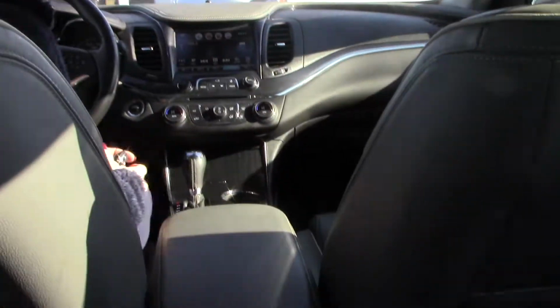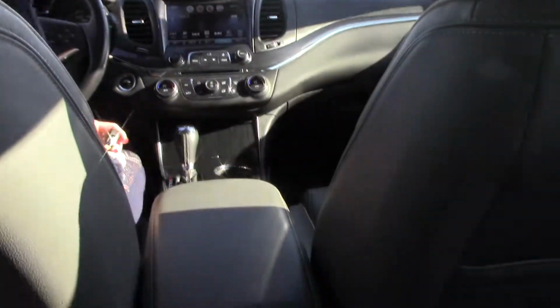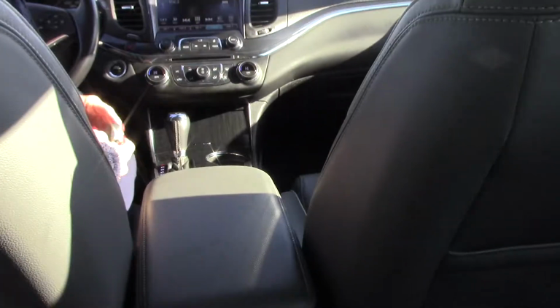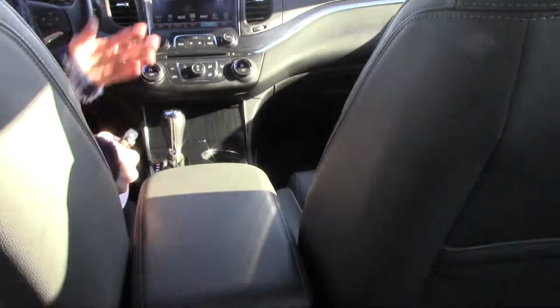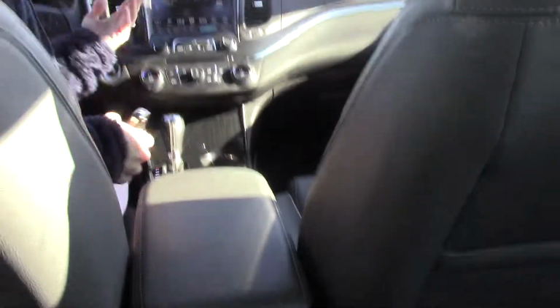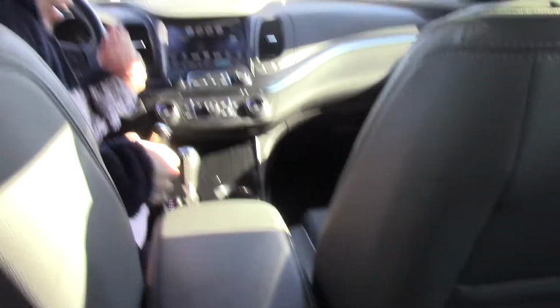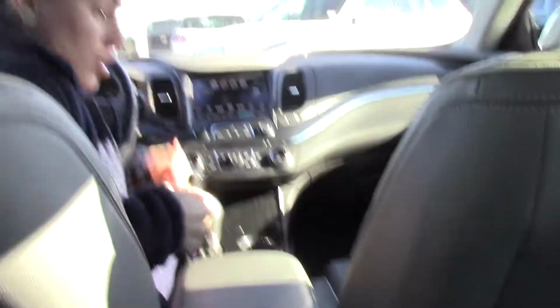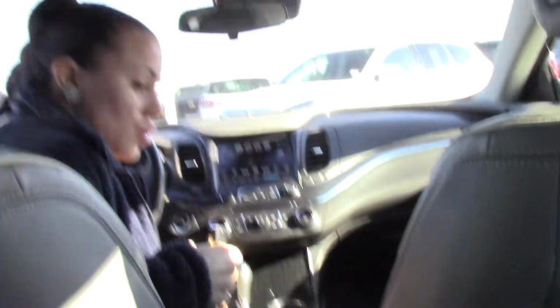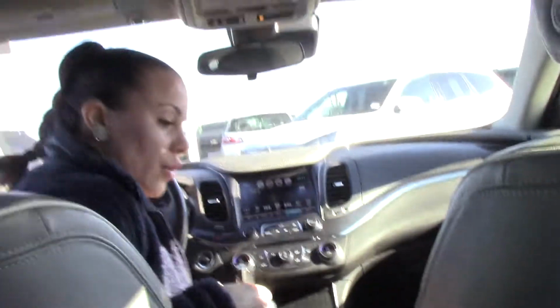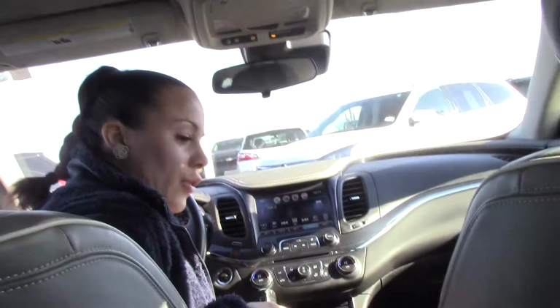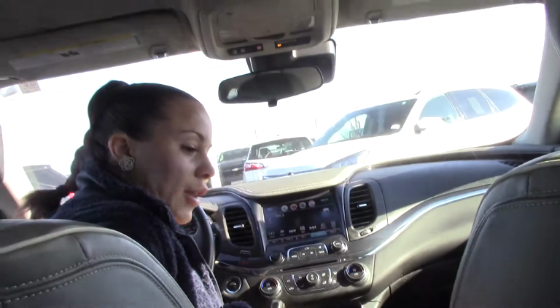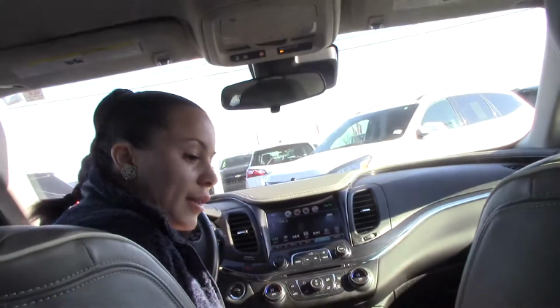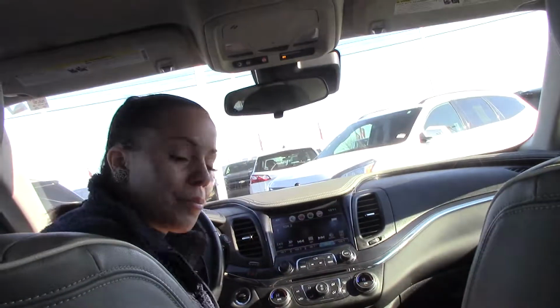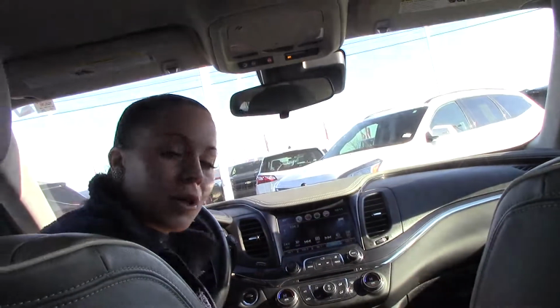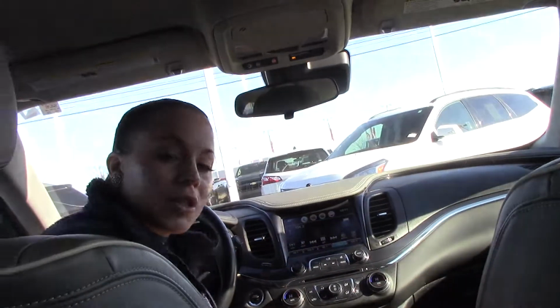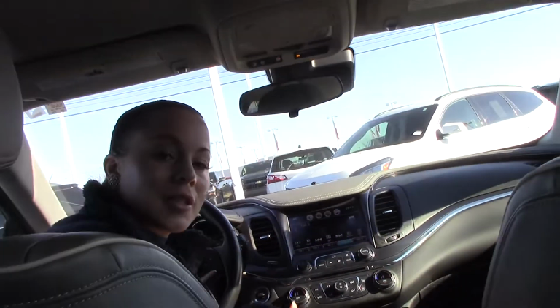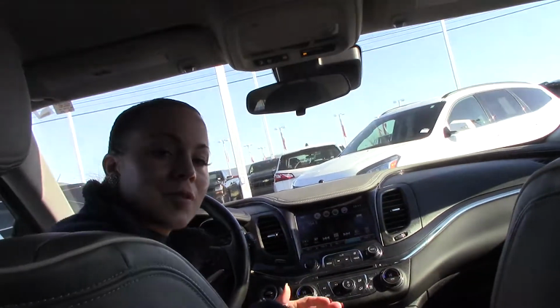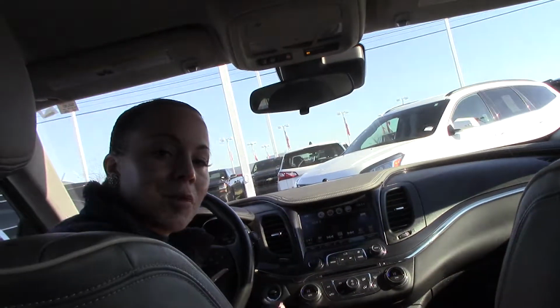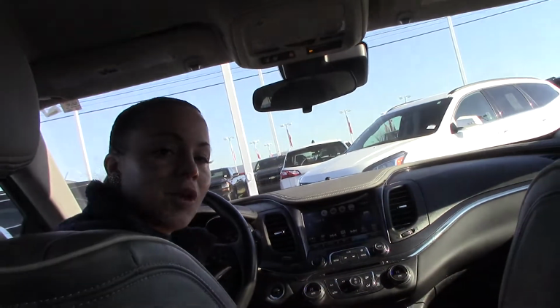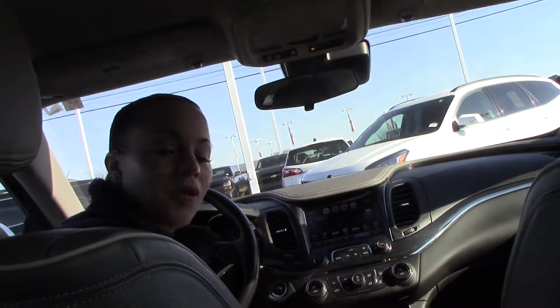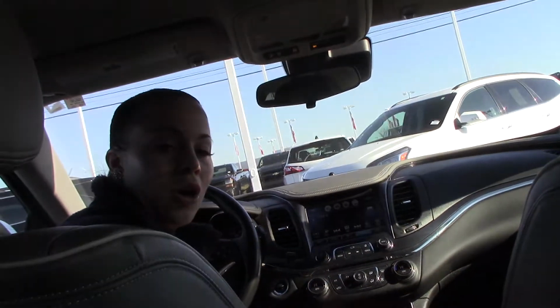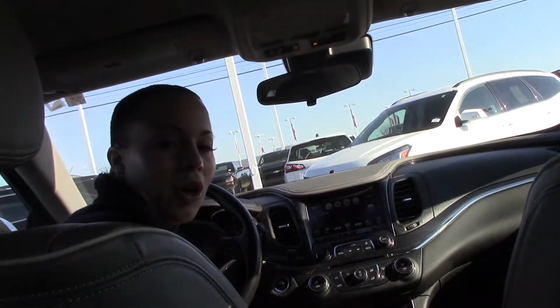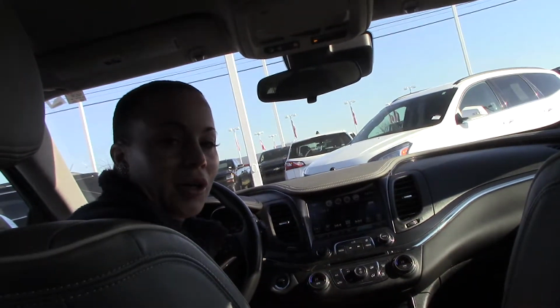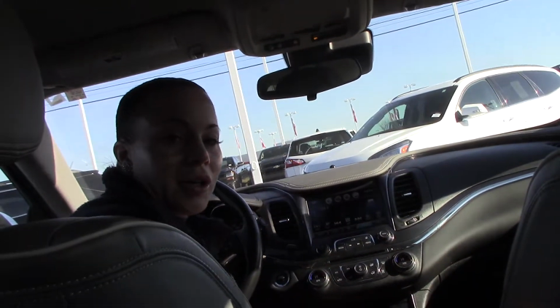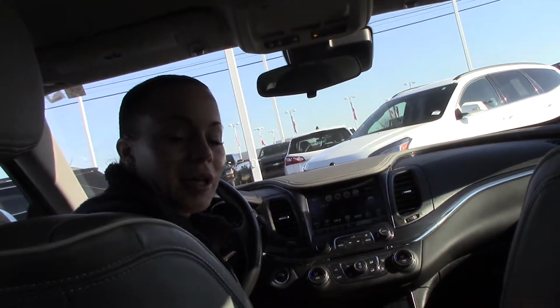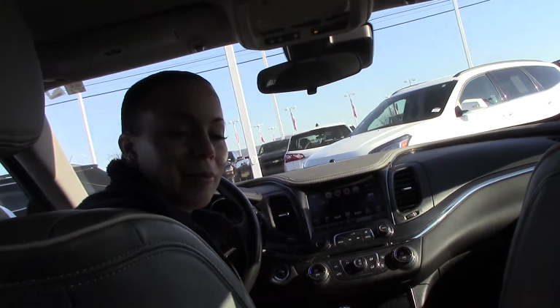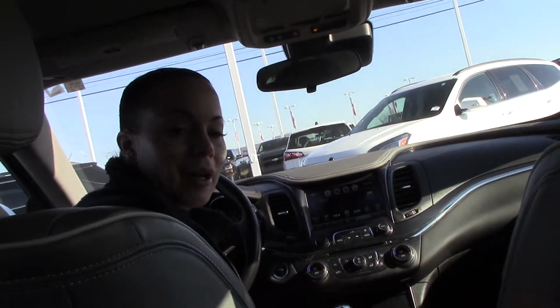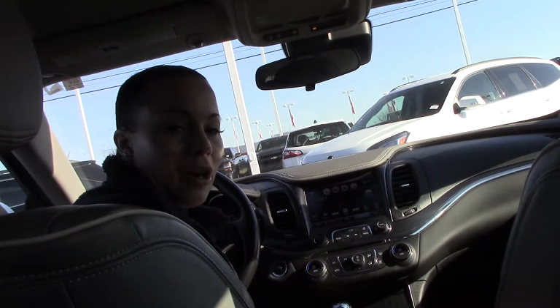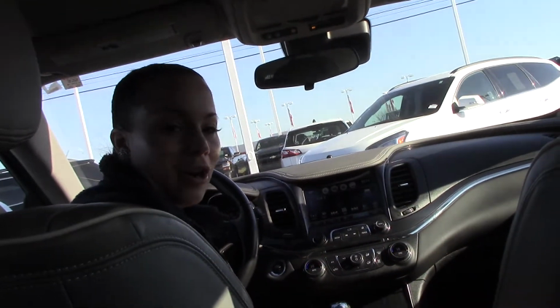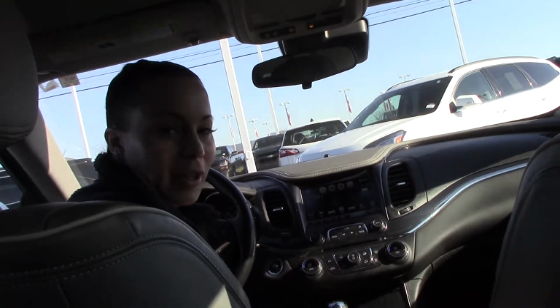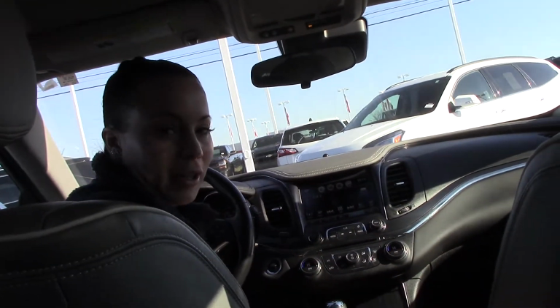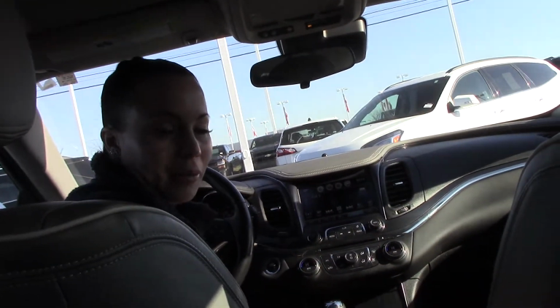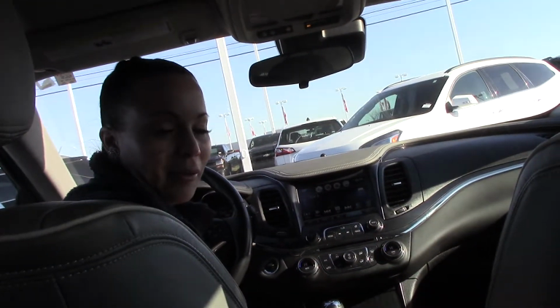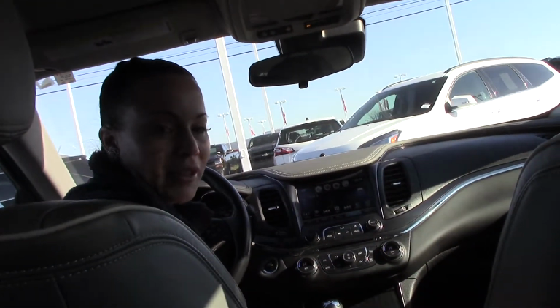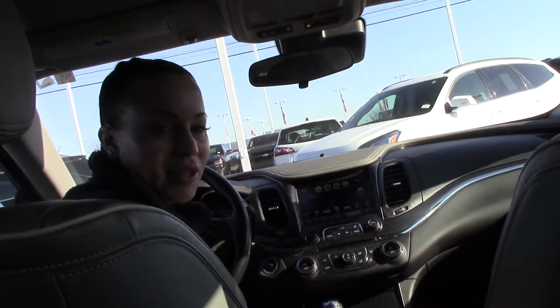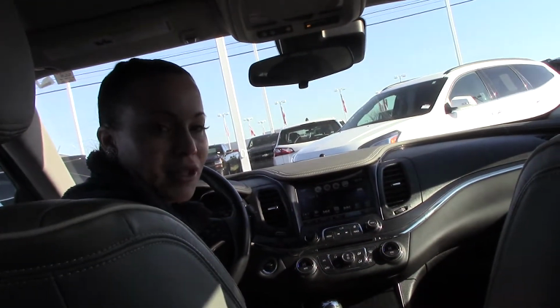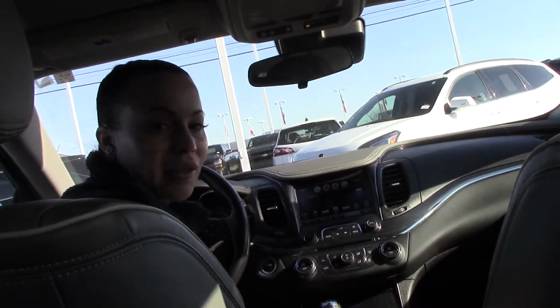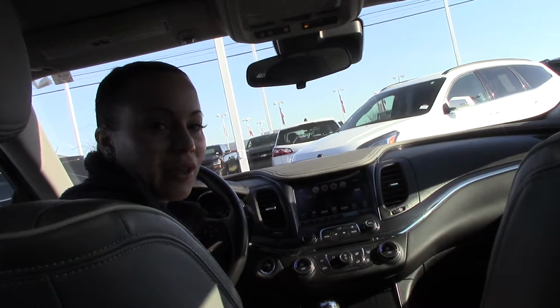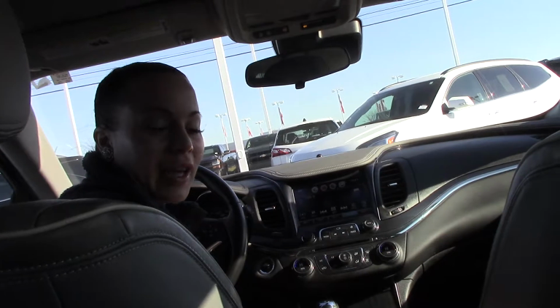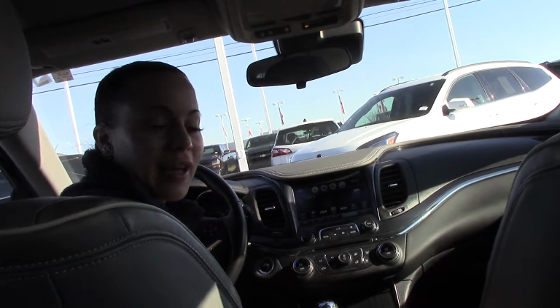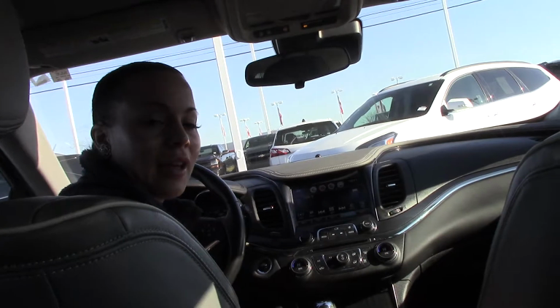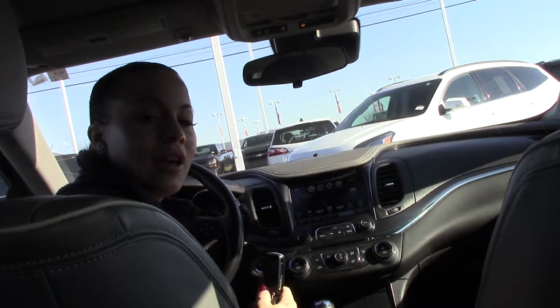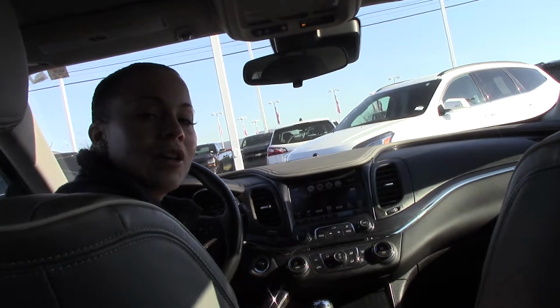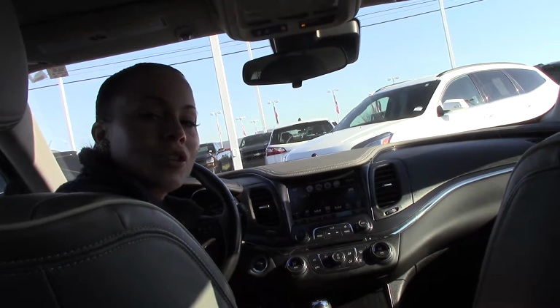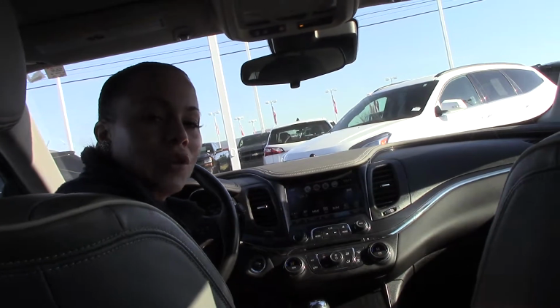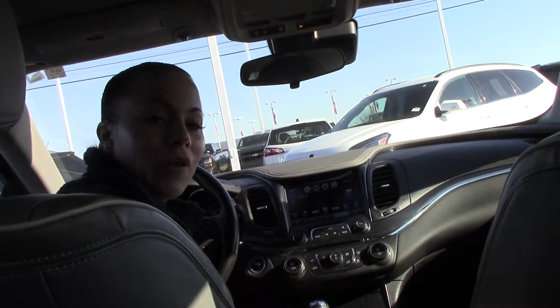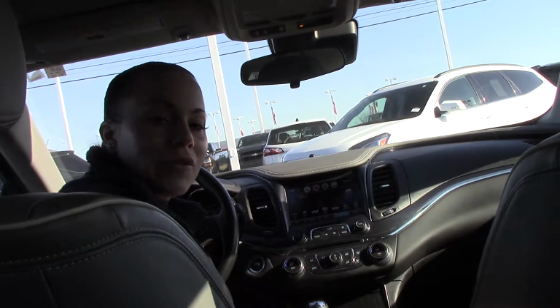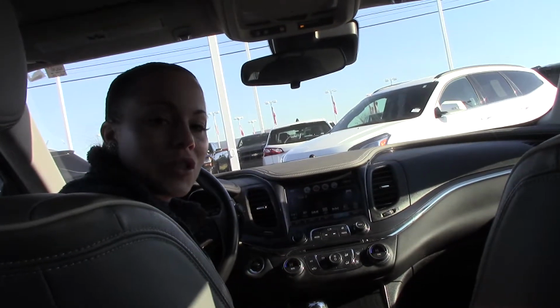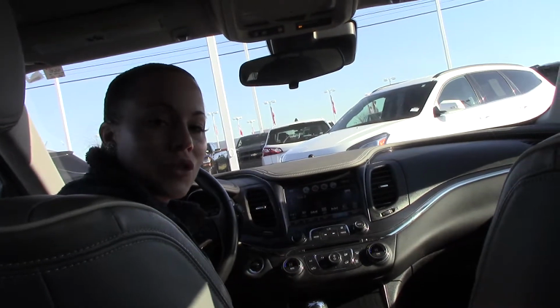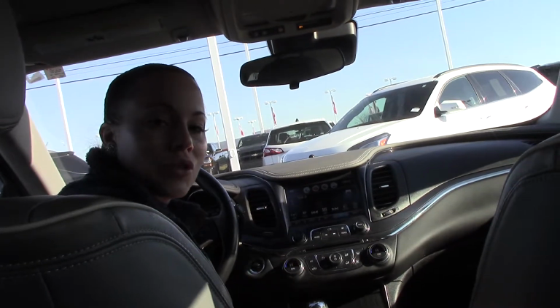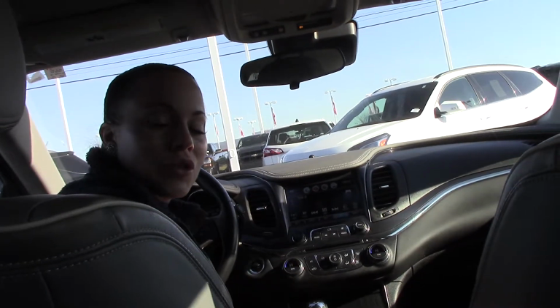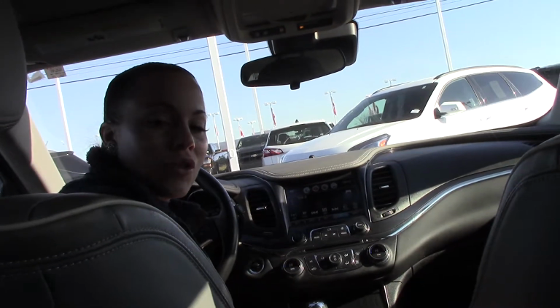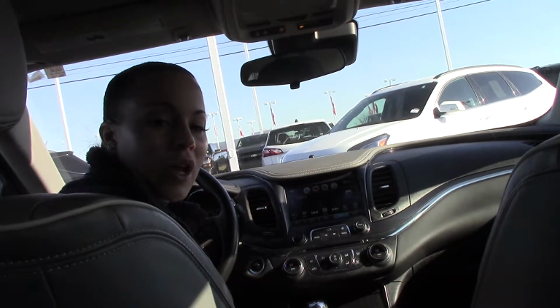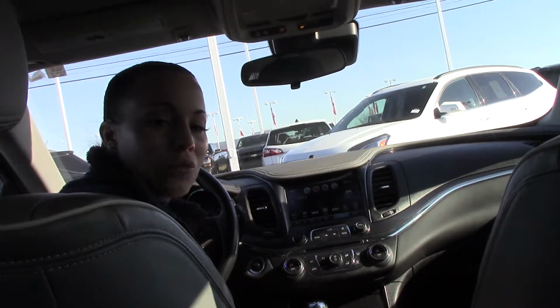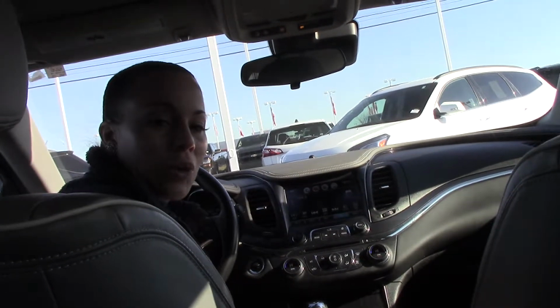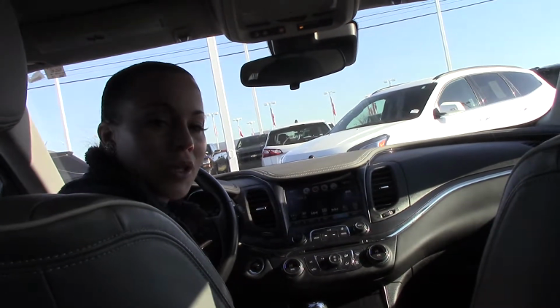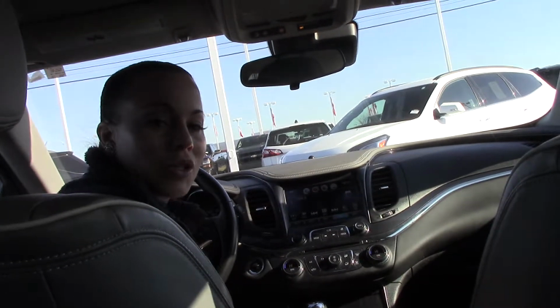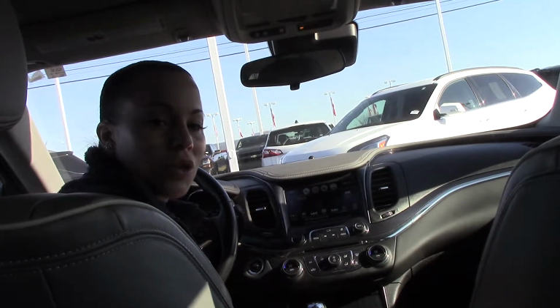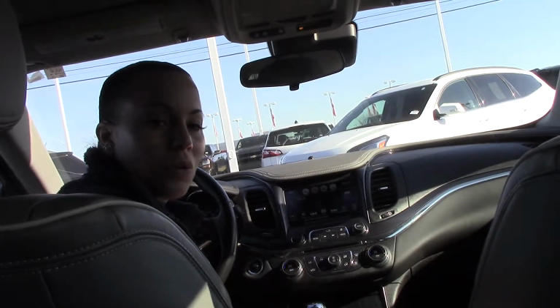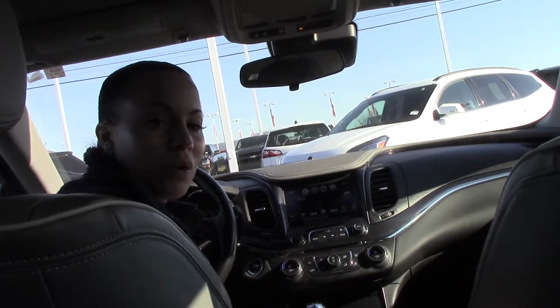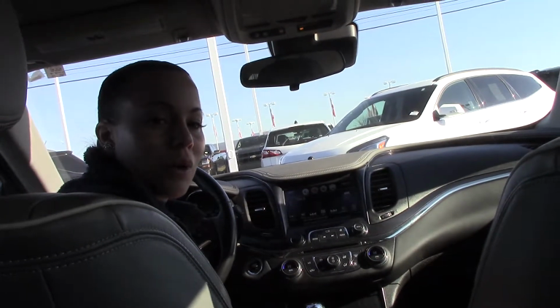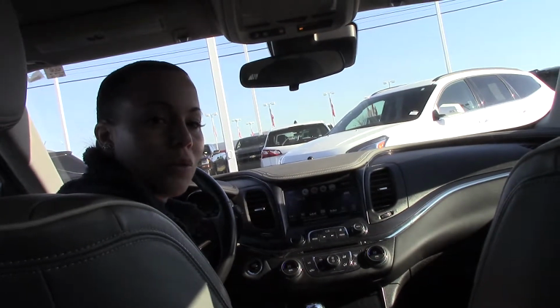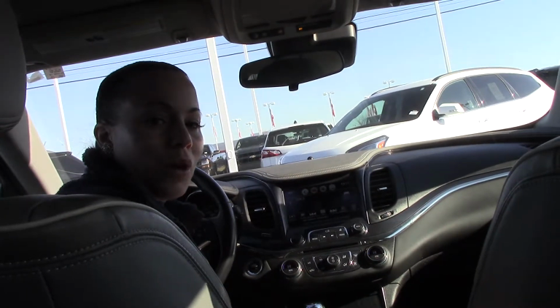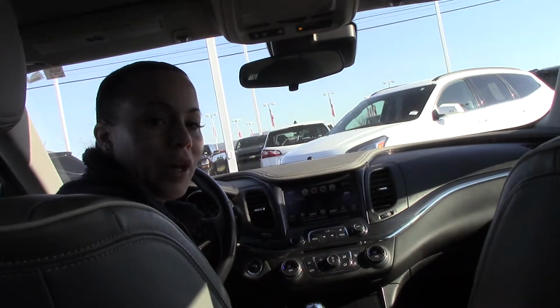If you have any questions or if you'd like to purchase this beautiful car, you can give me a call here at Hubert Mester Chevrolet. 252-291-2111. Thanks for tuning in.